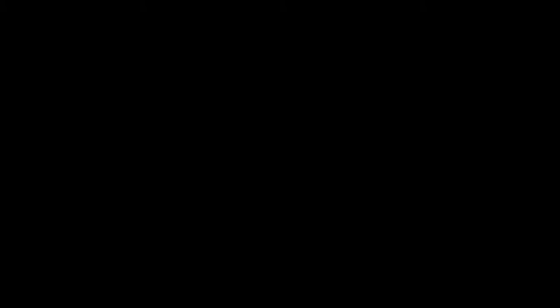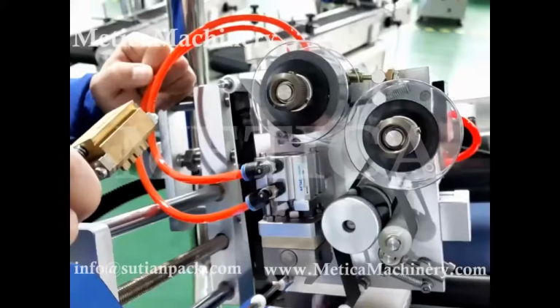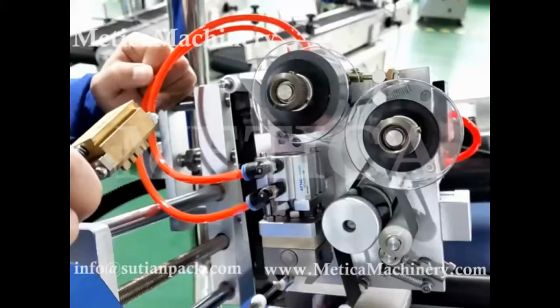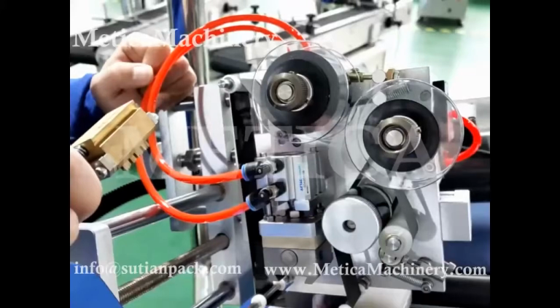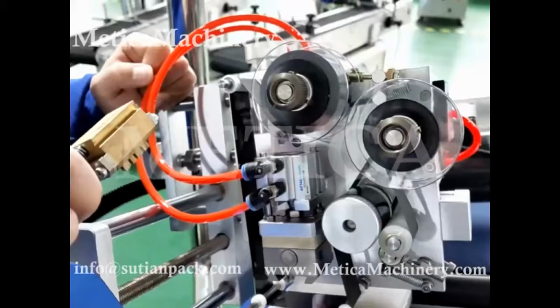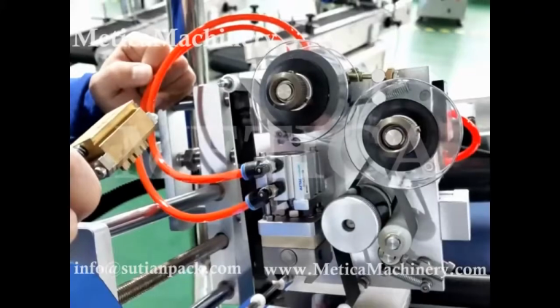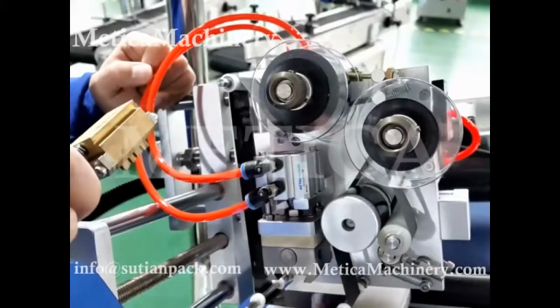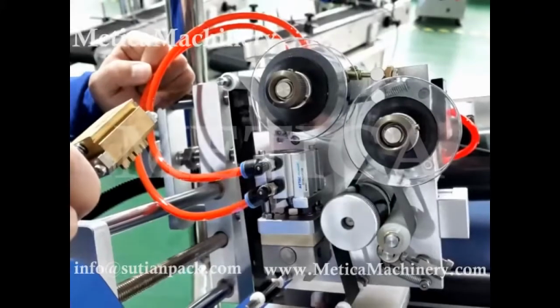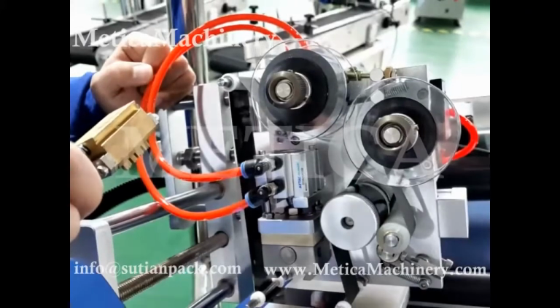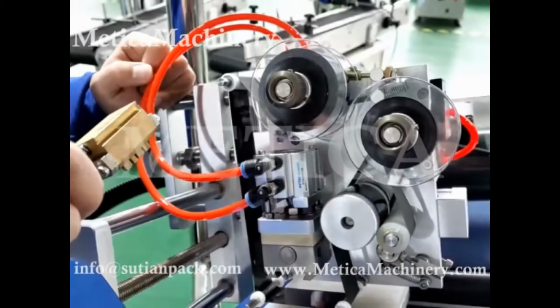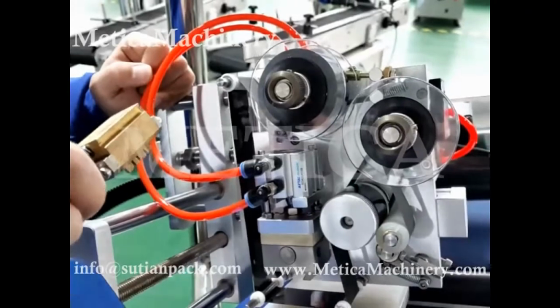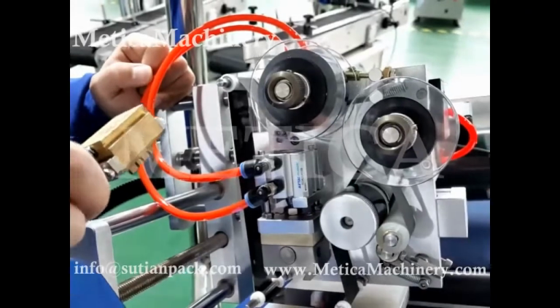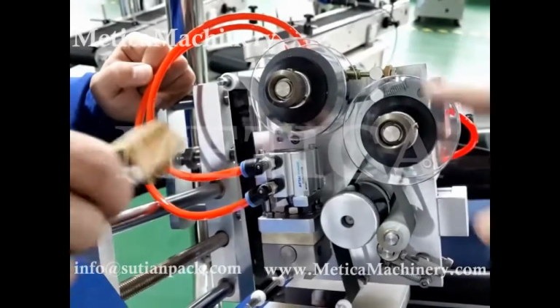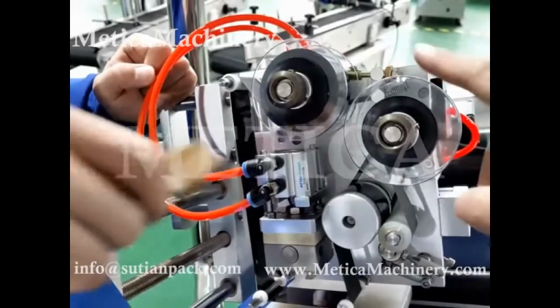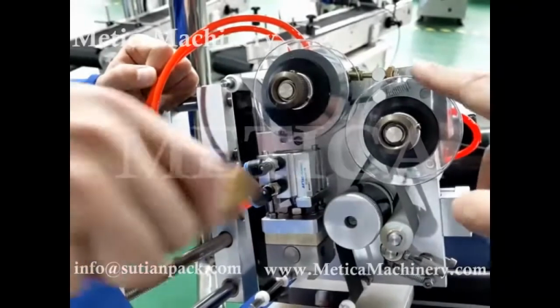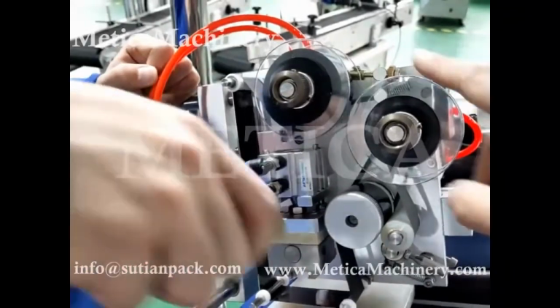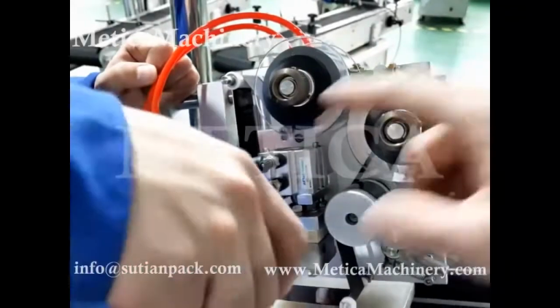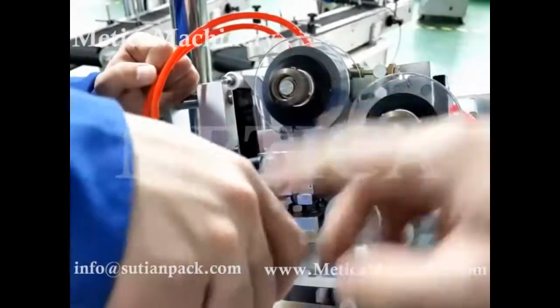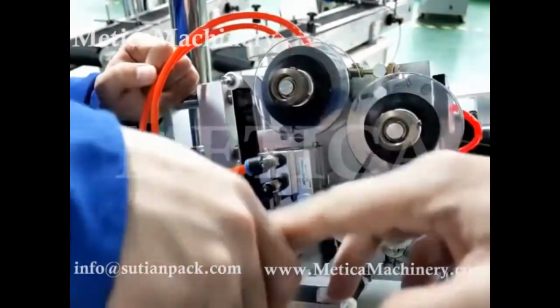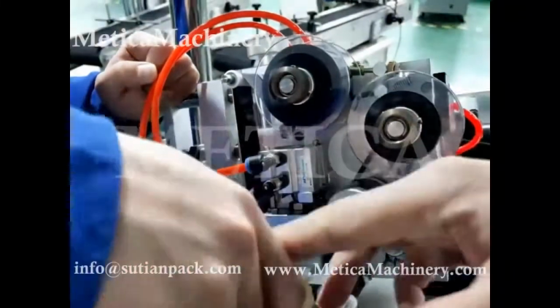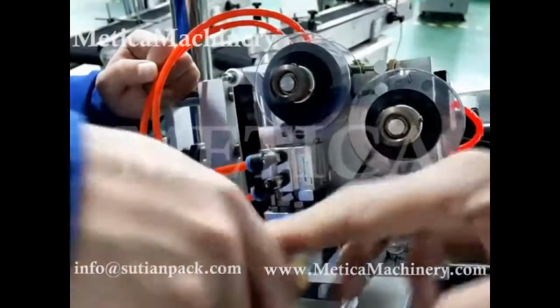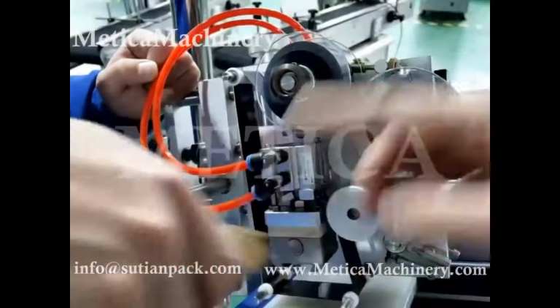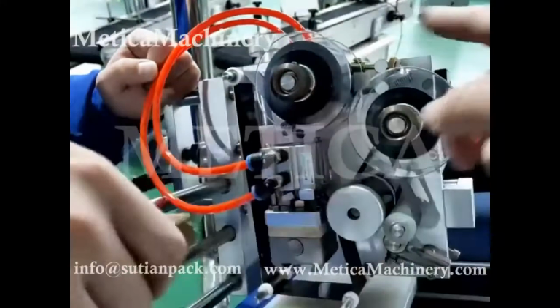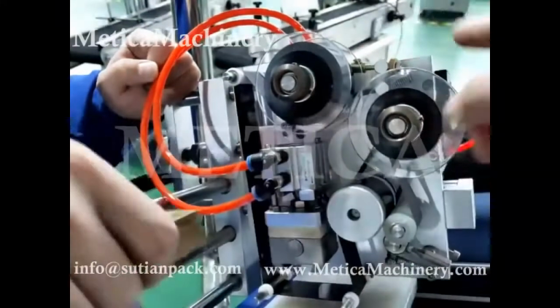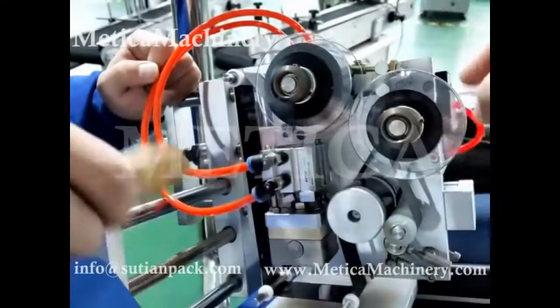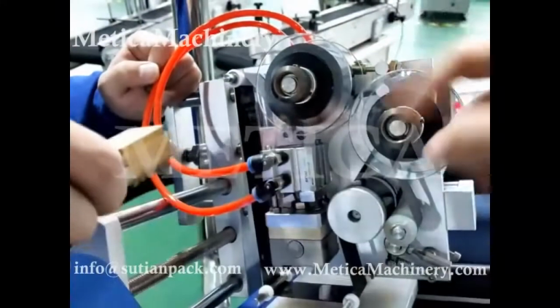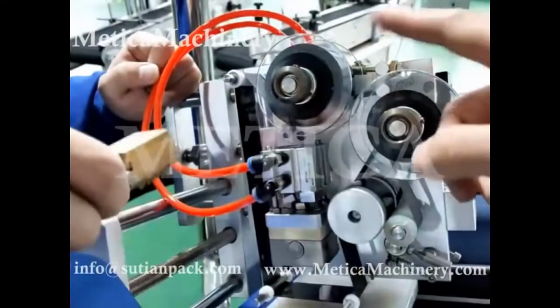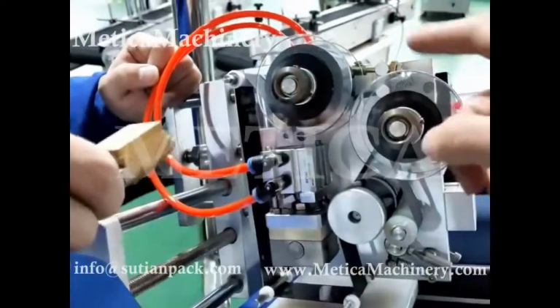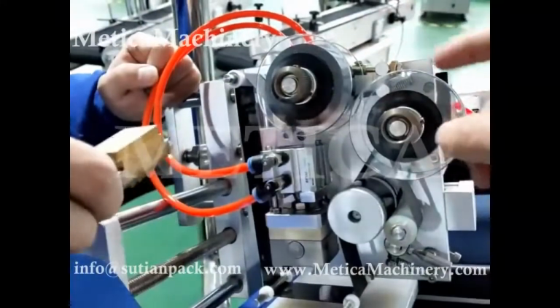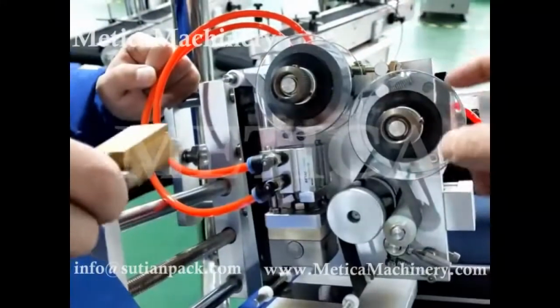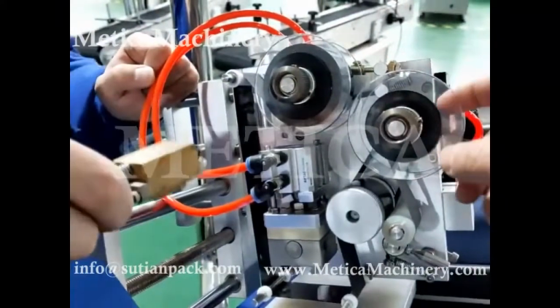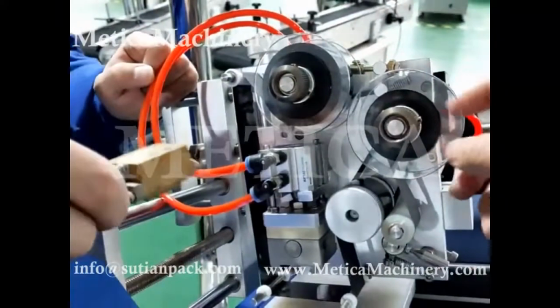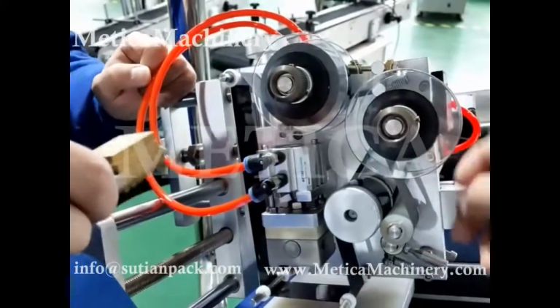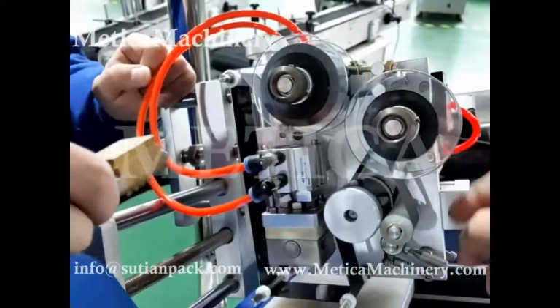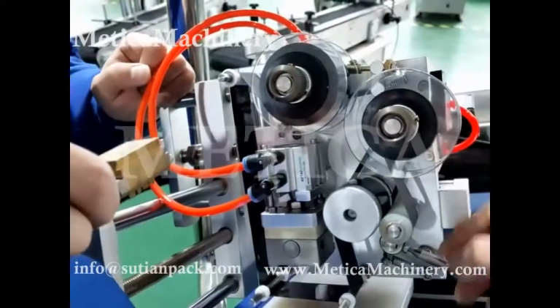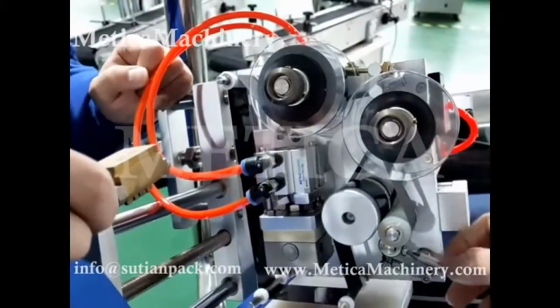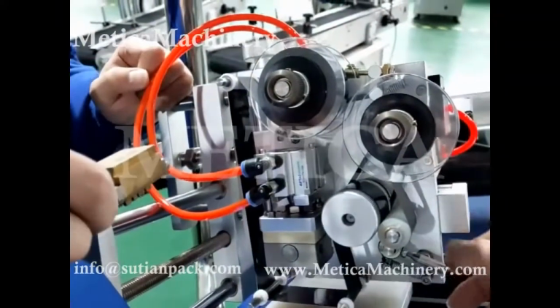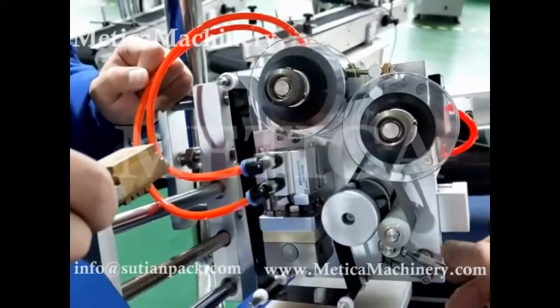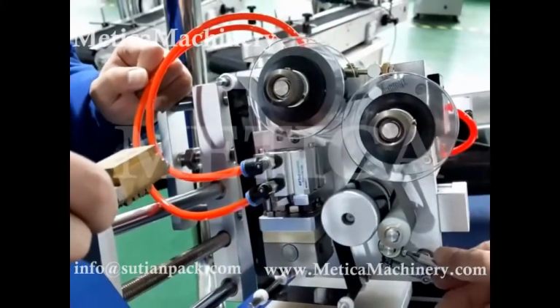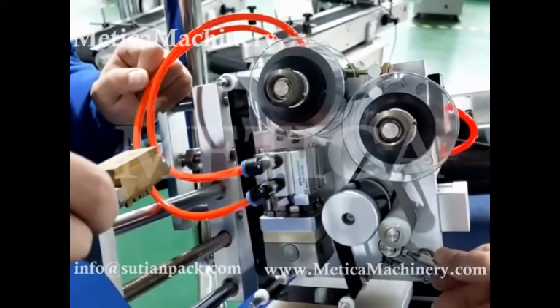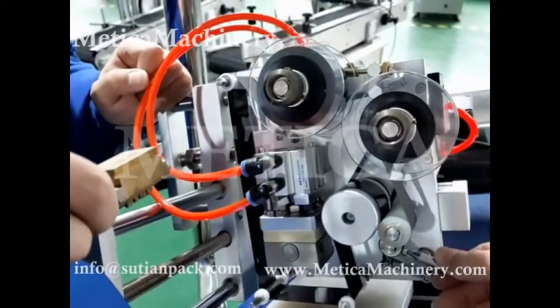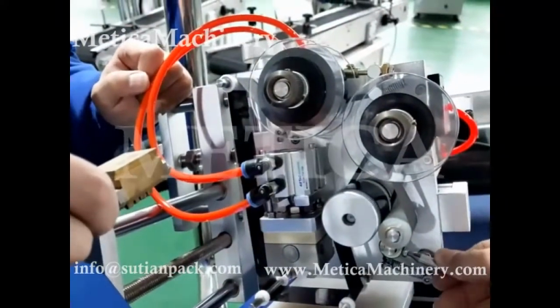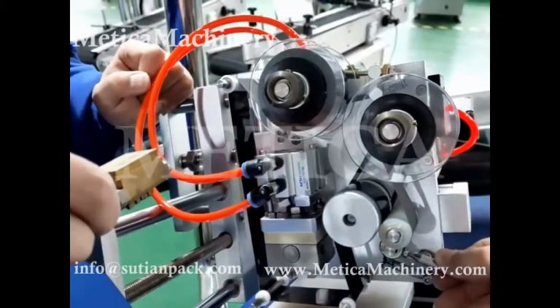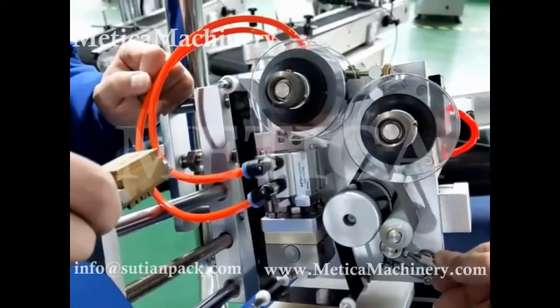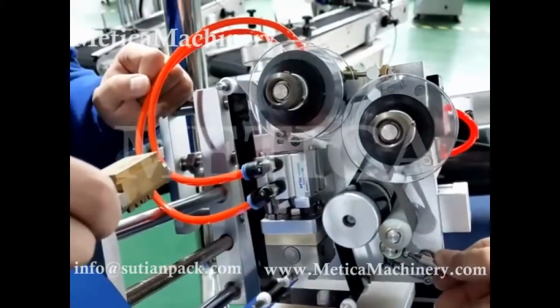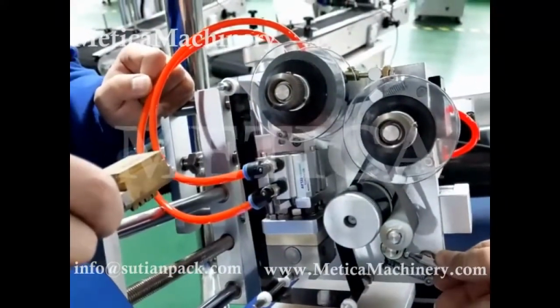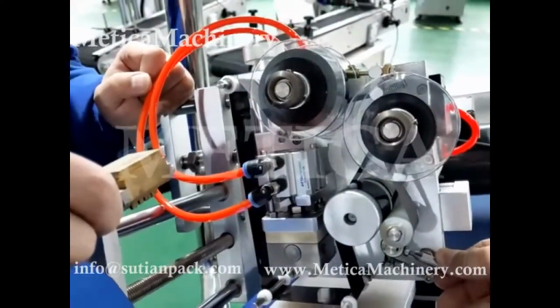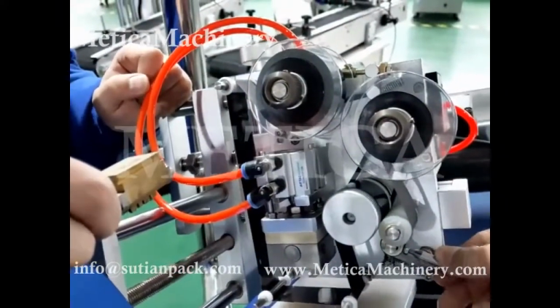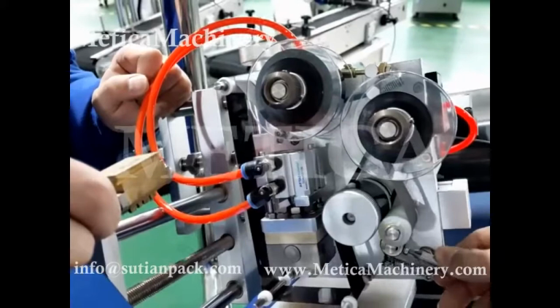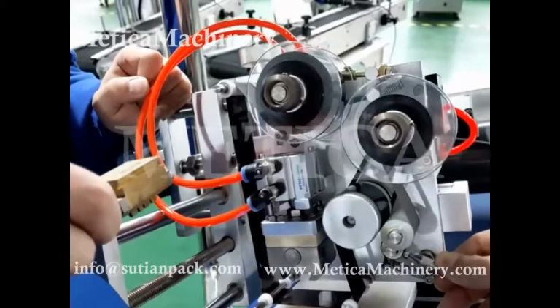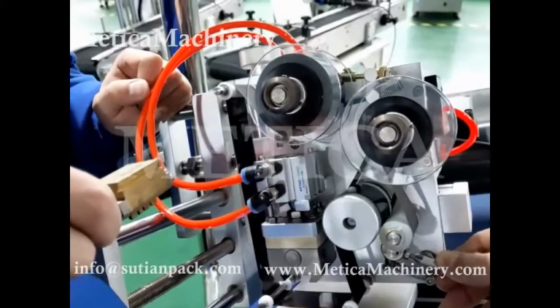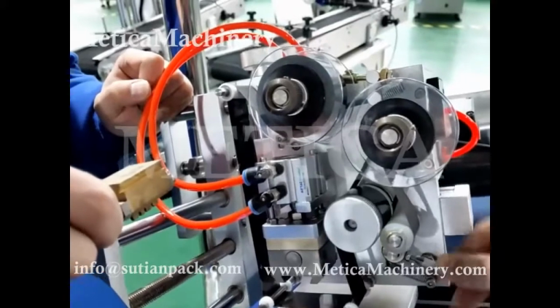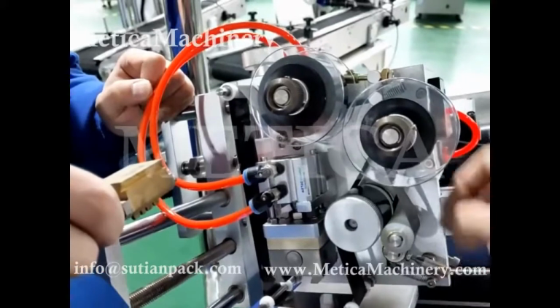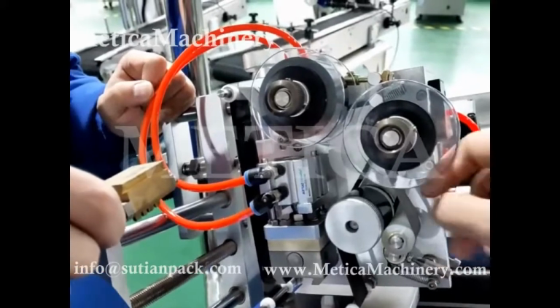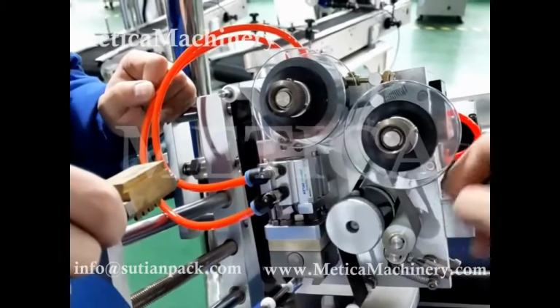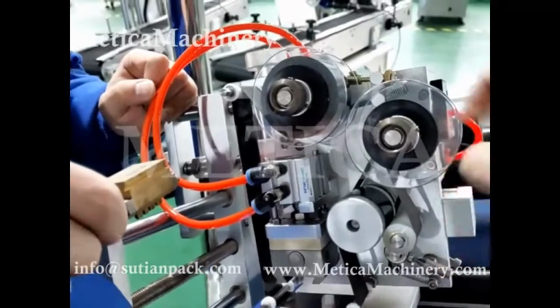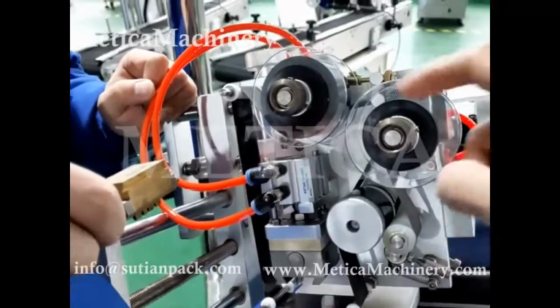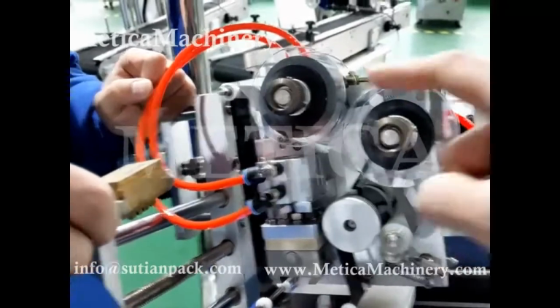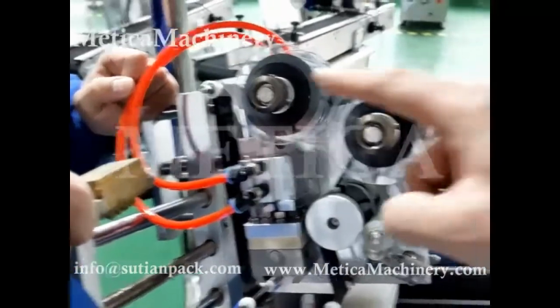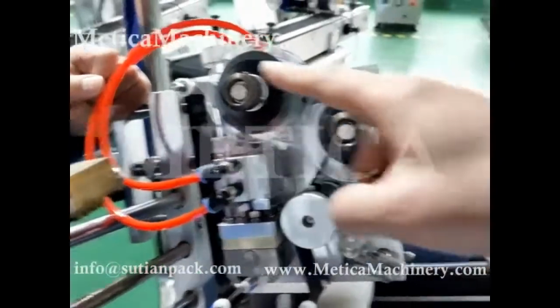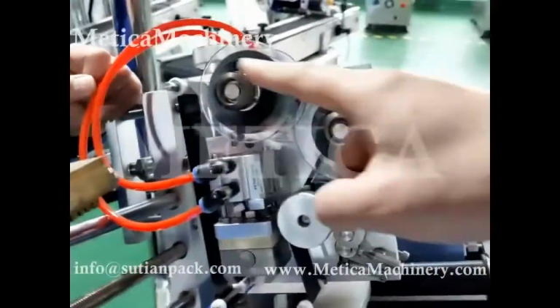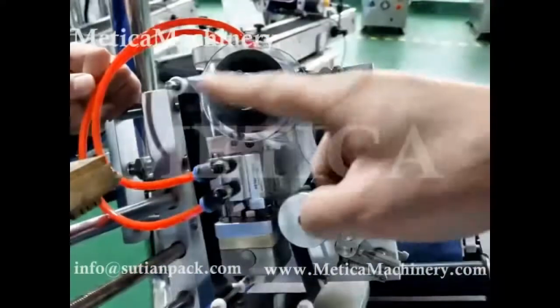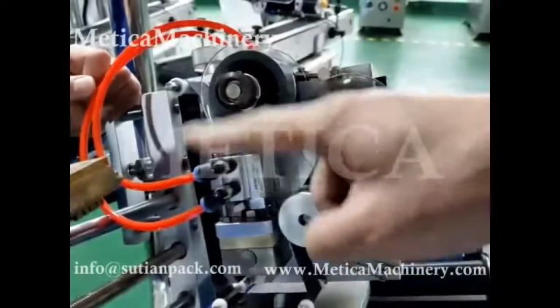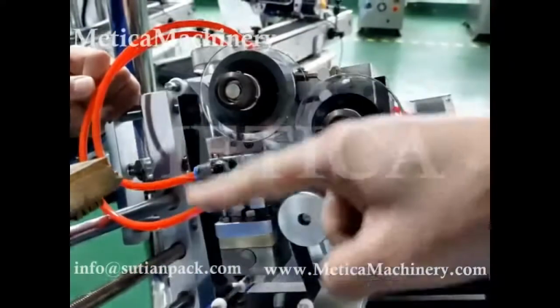Step one, install the belt. Install the belt like this.